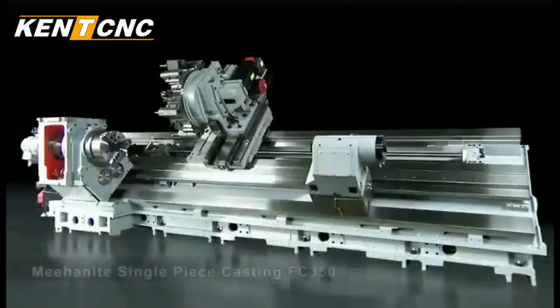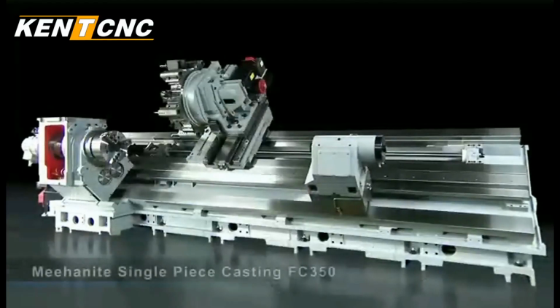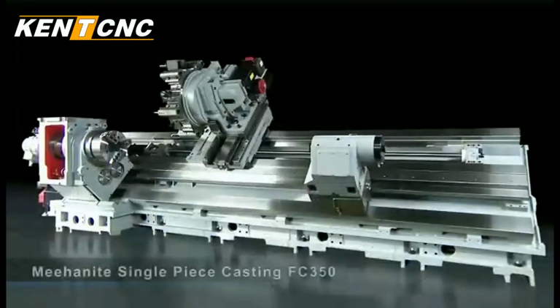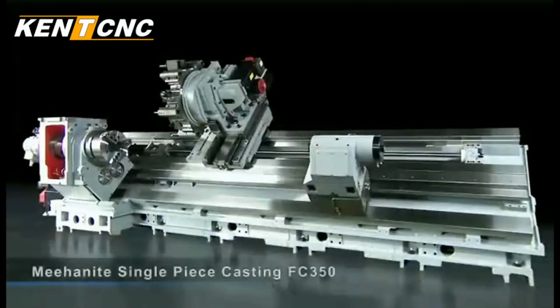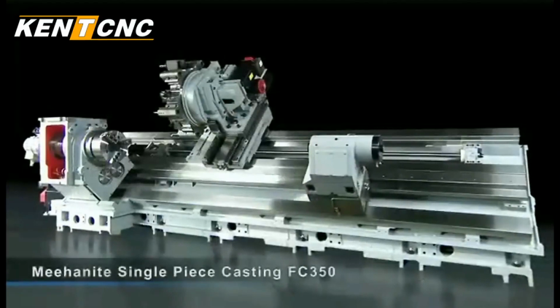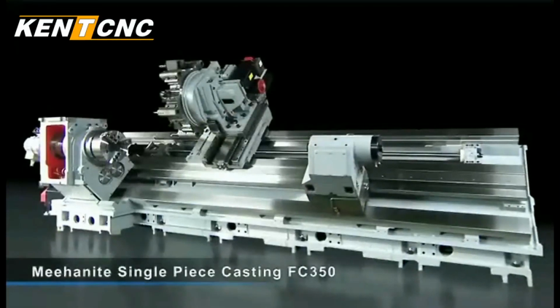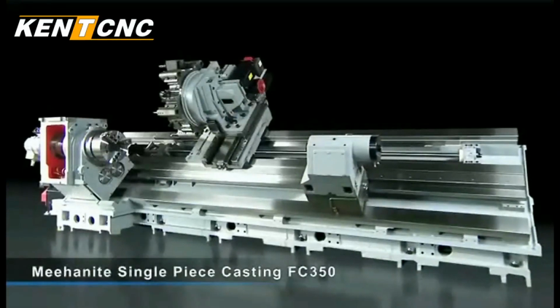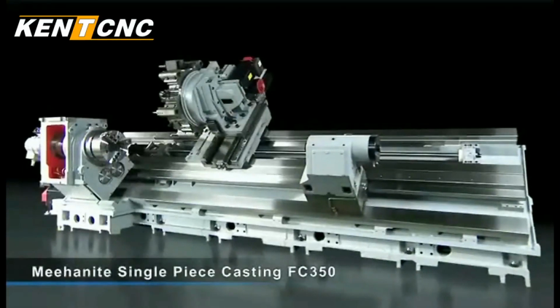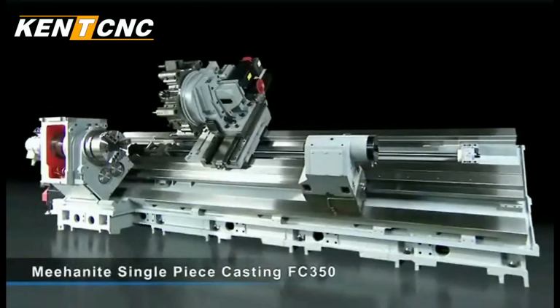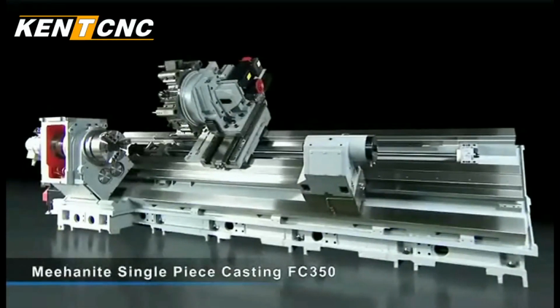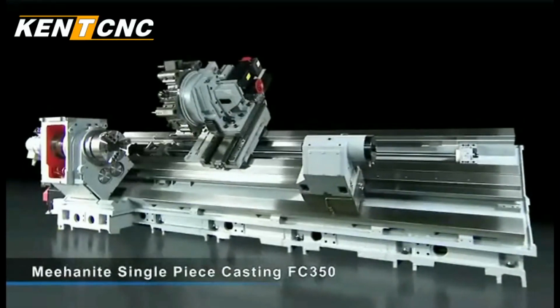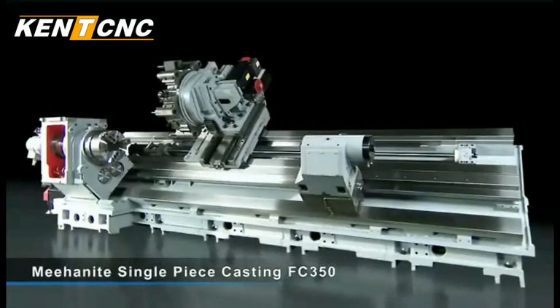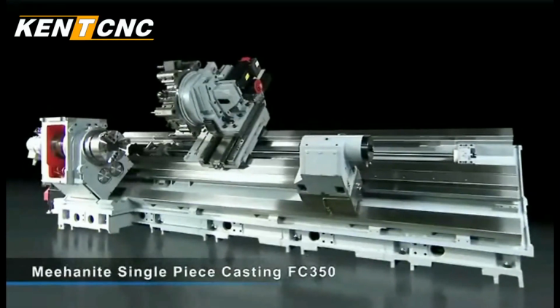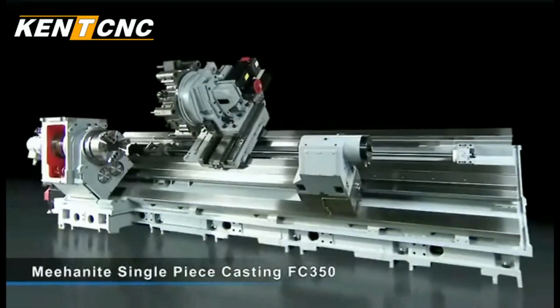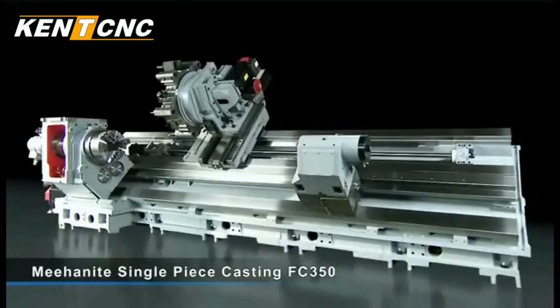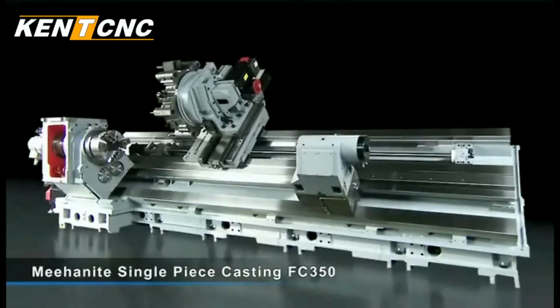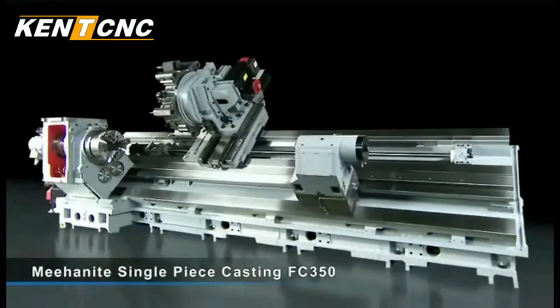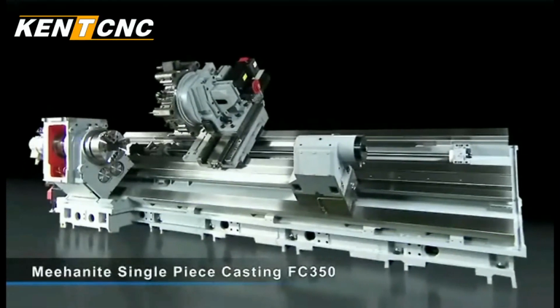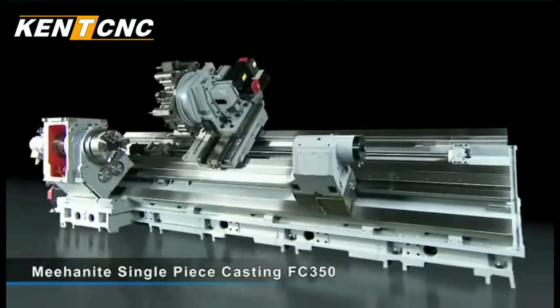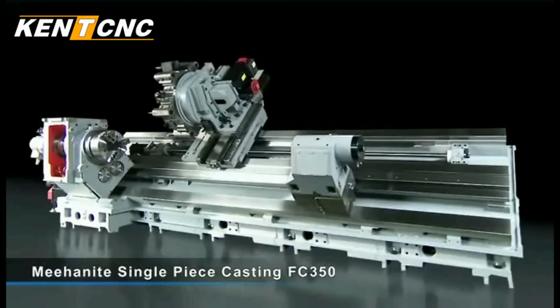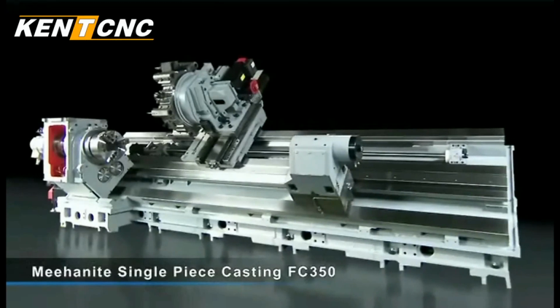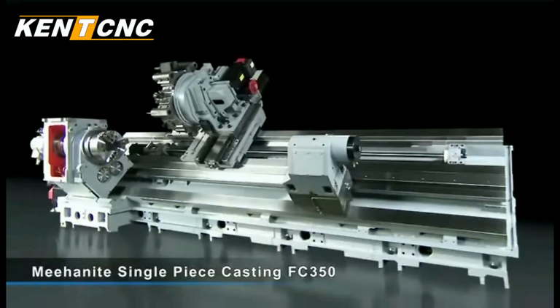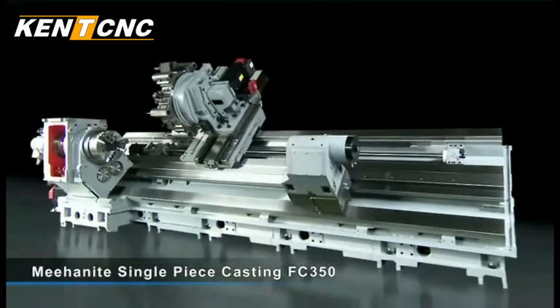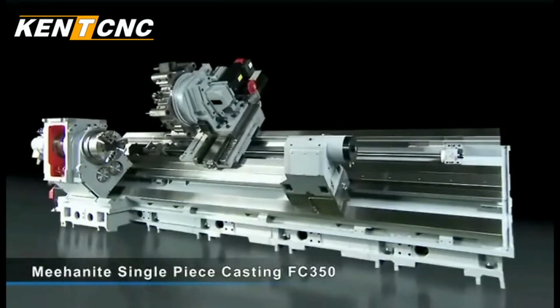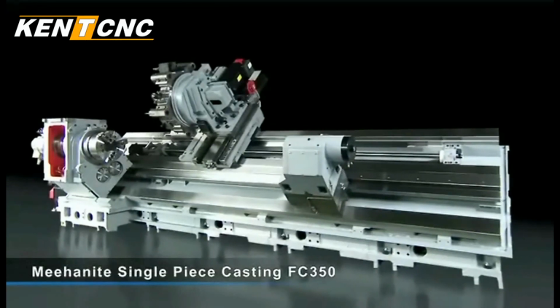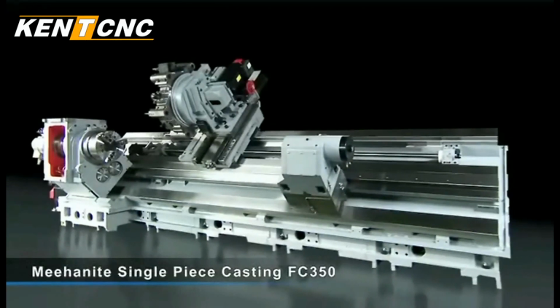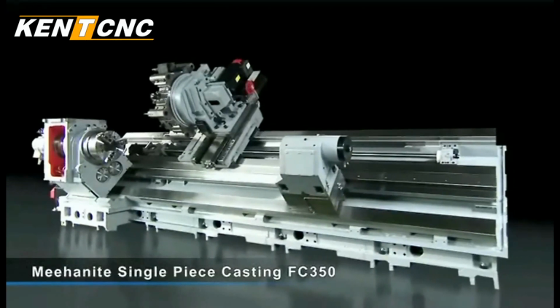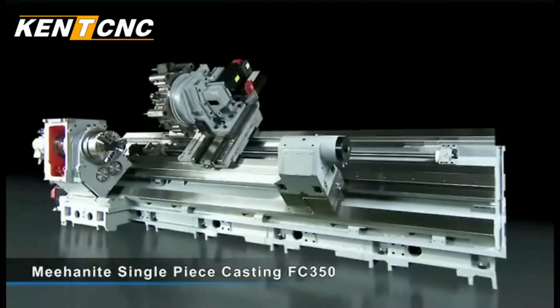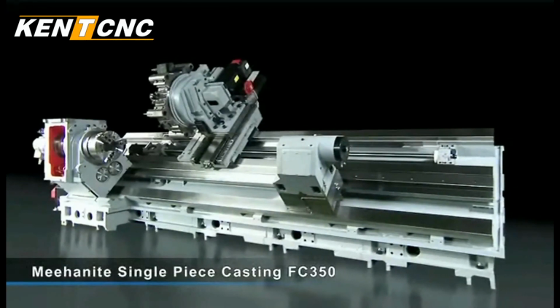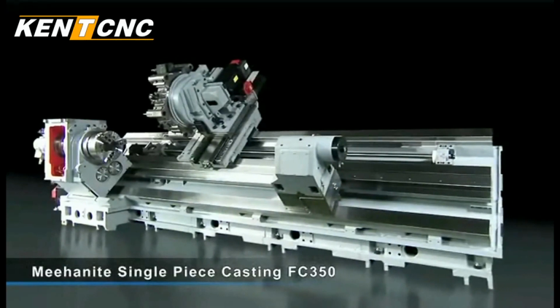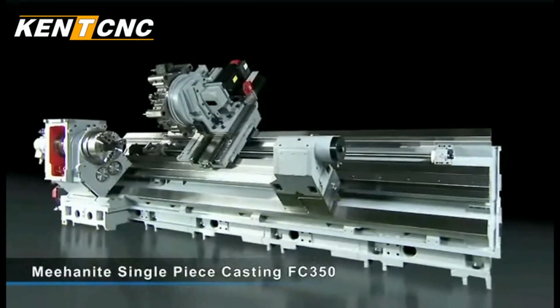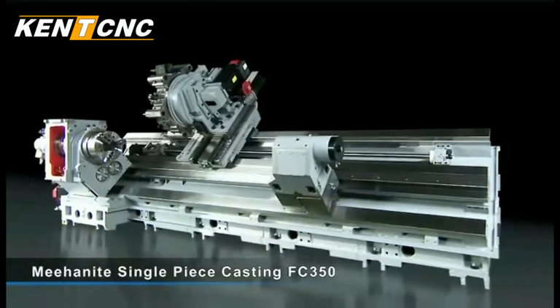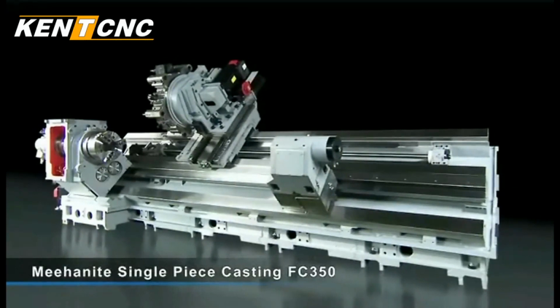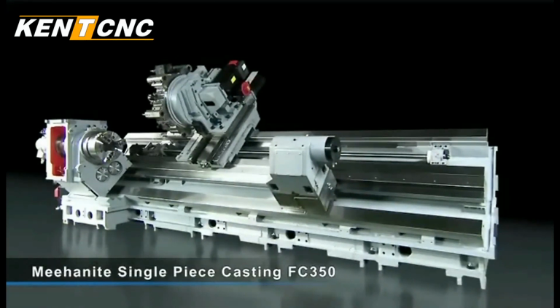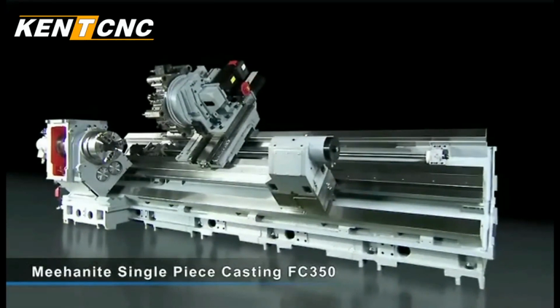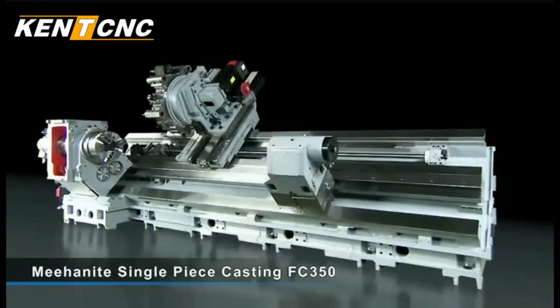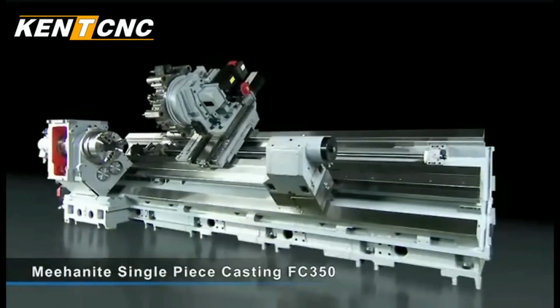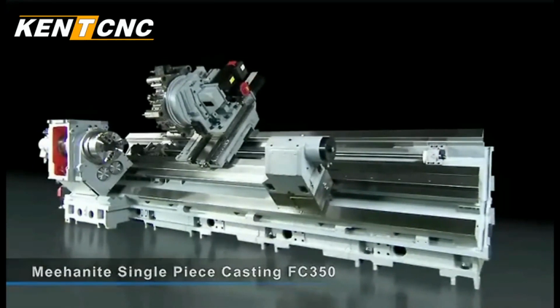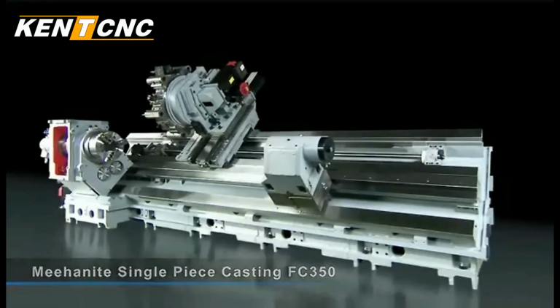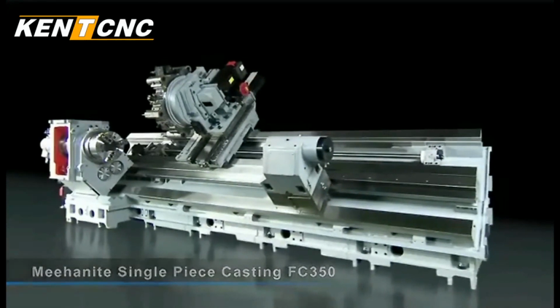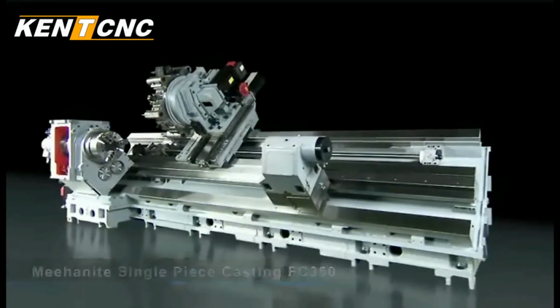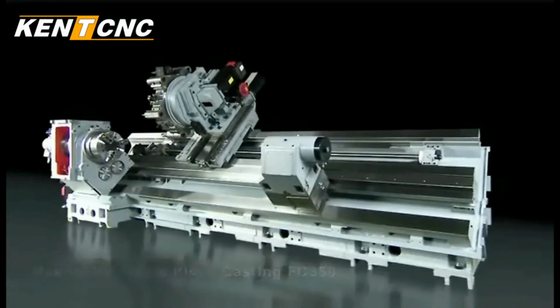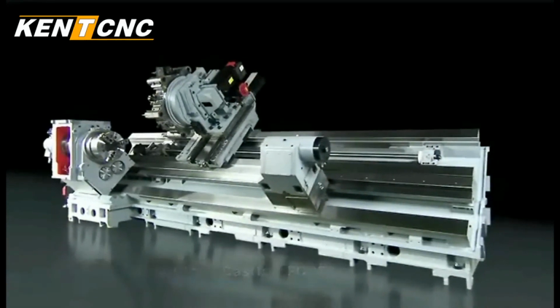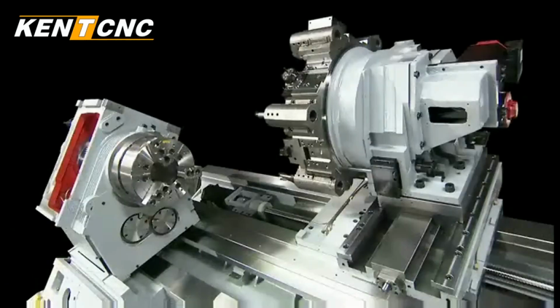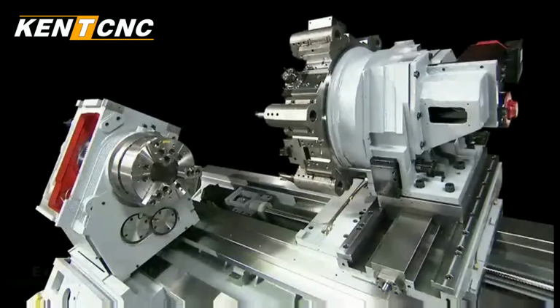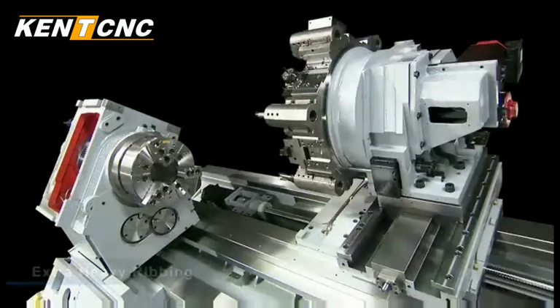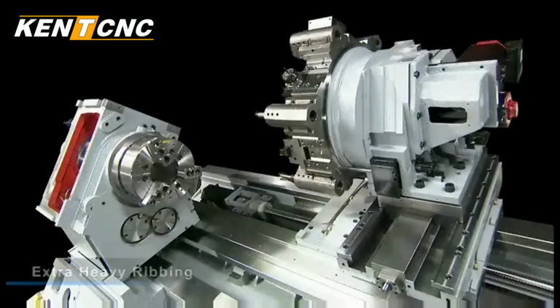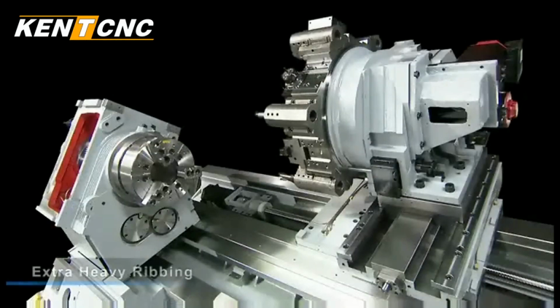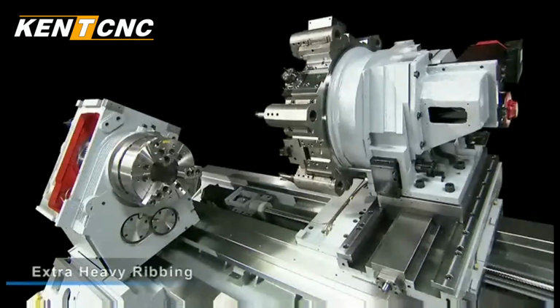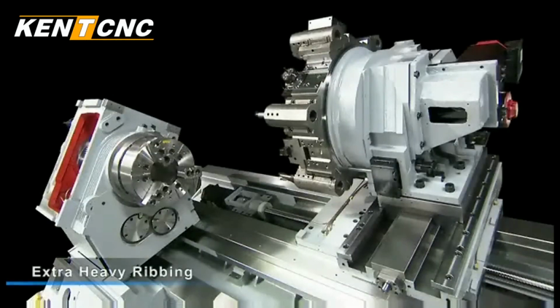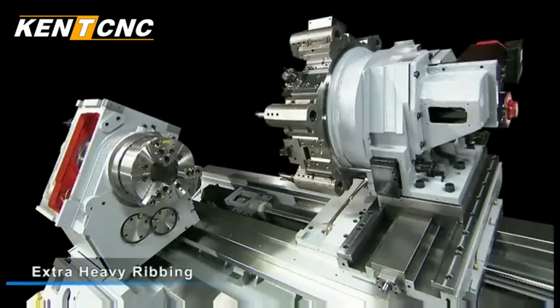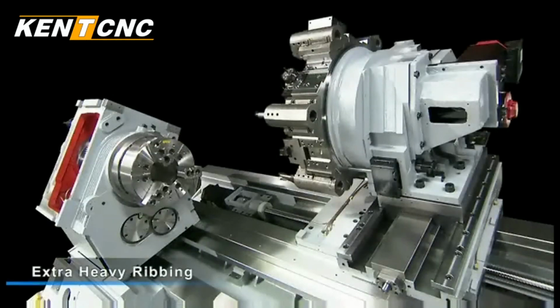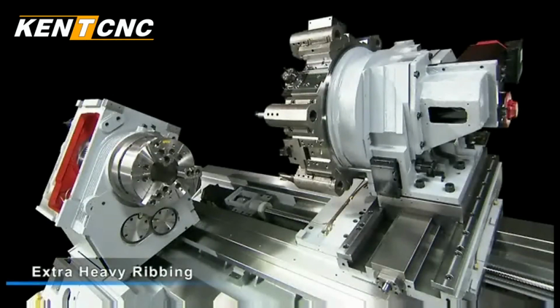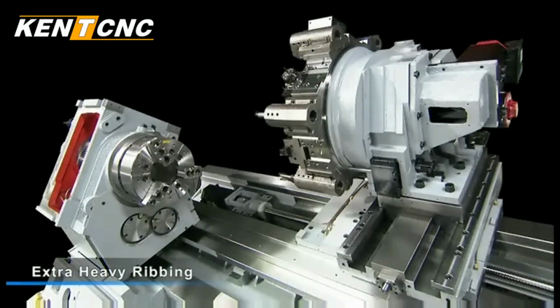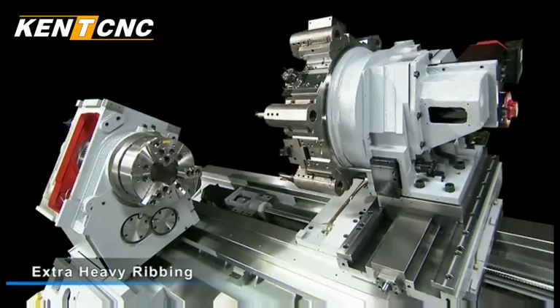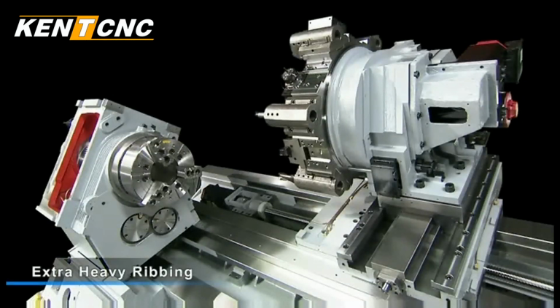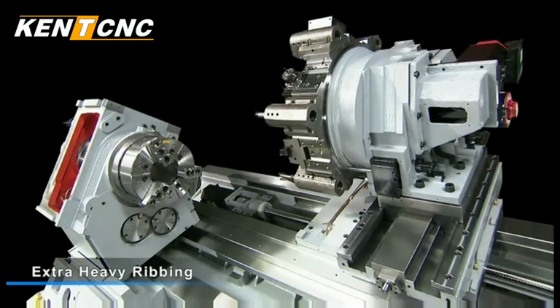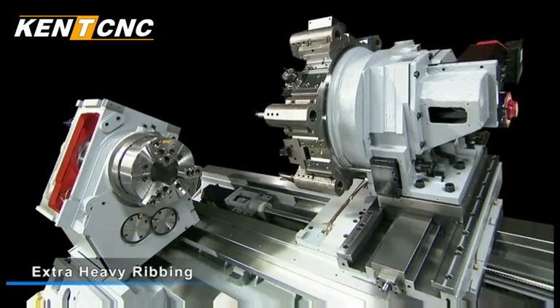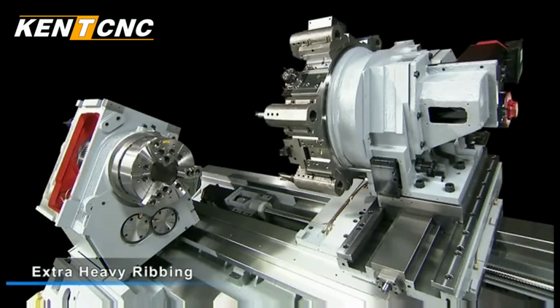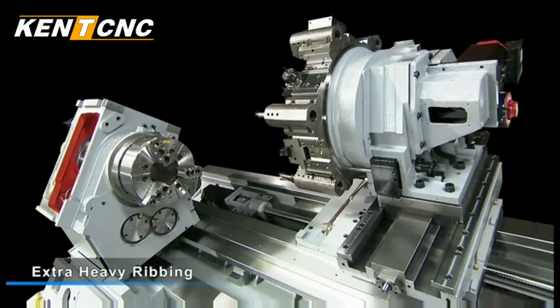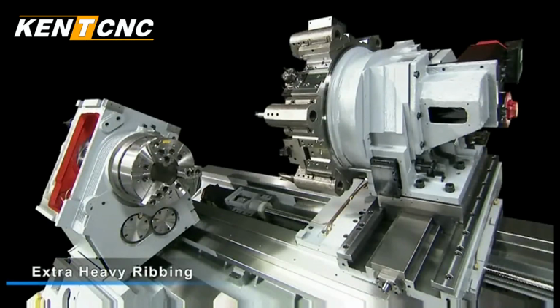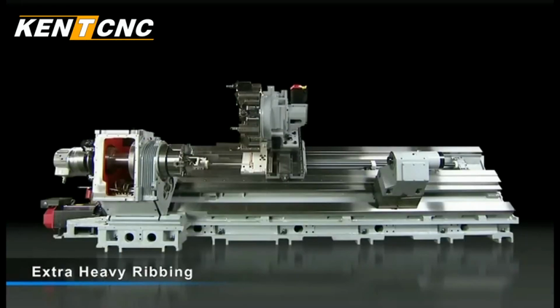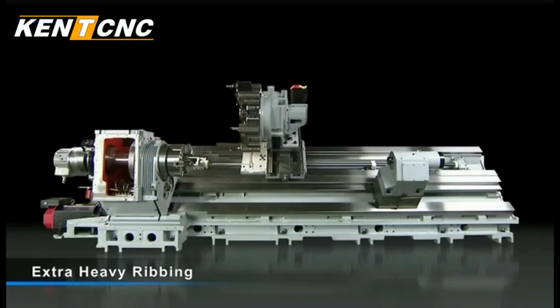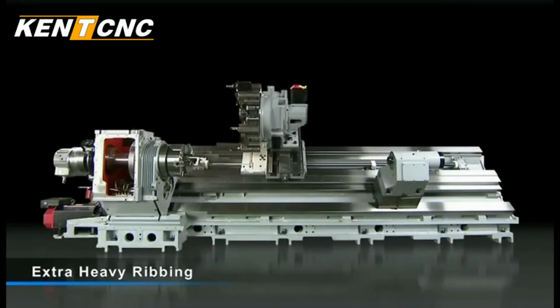Kent CNC uses the best single piece mehanite casting for the base, with extra heavier ribbing for structural stability.